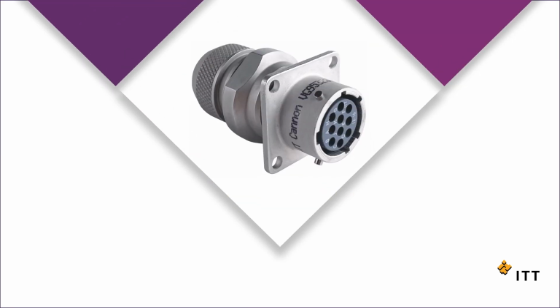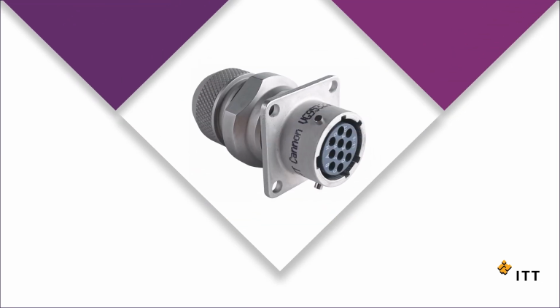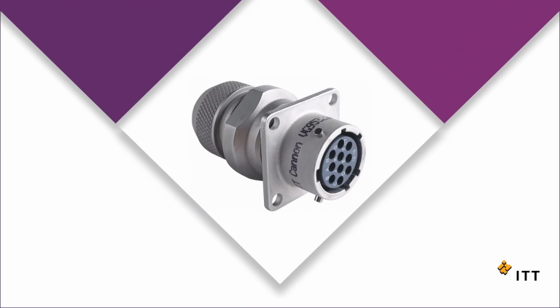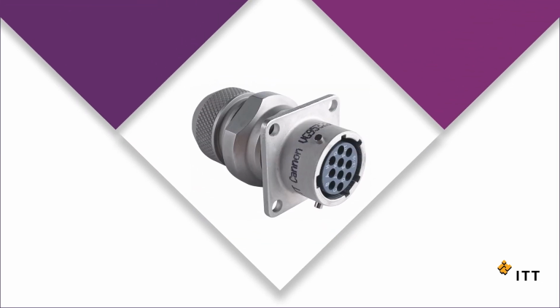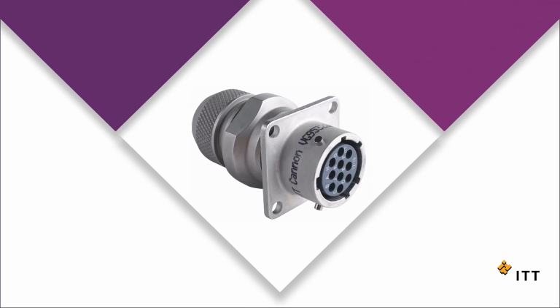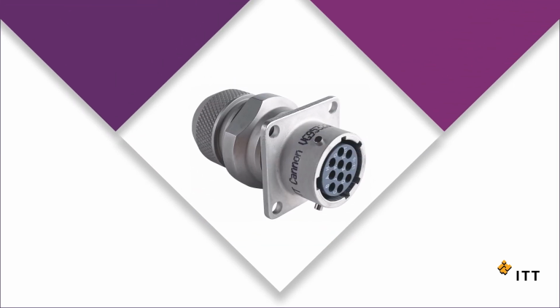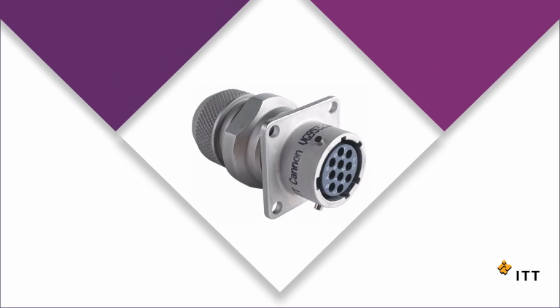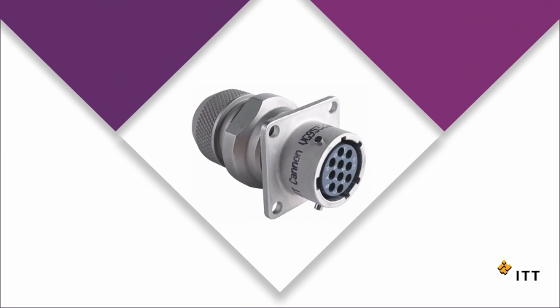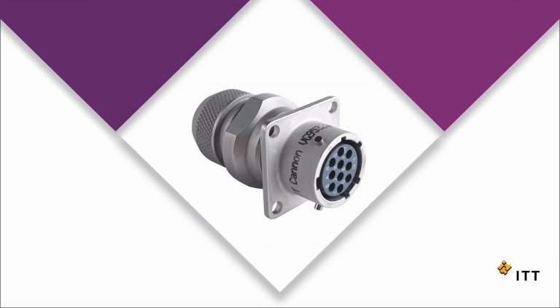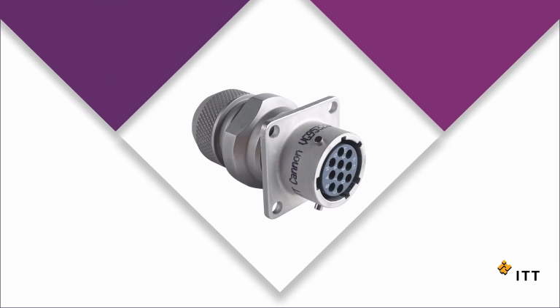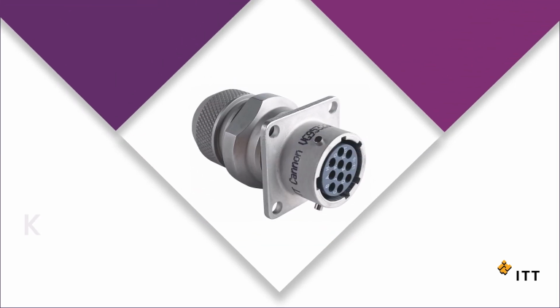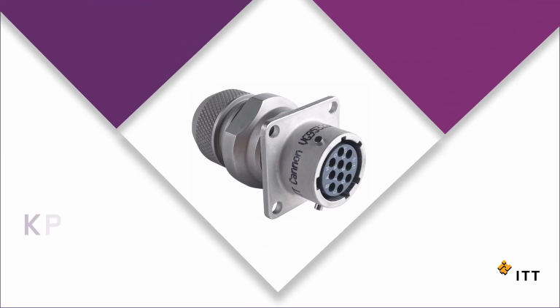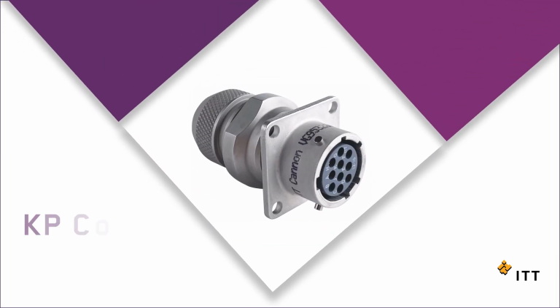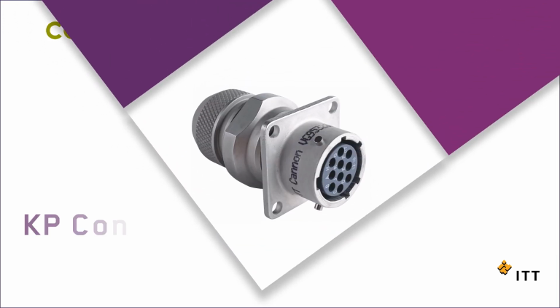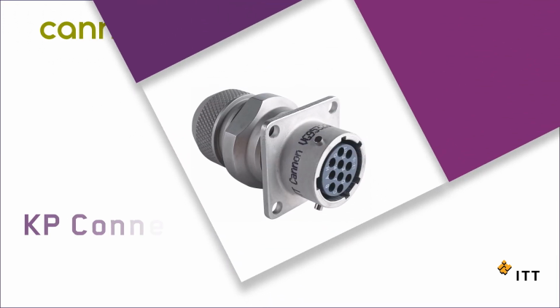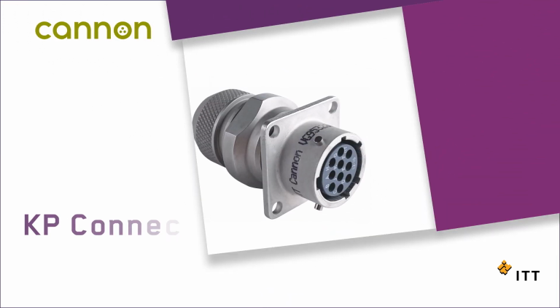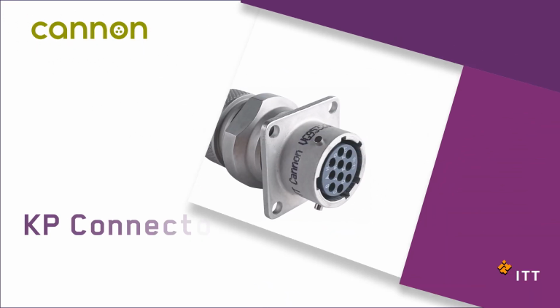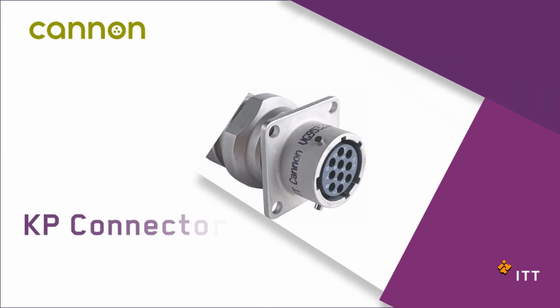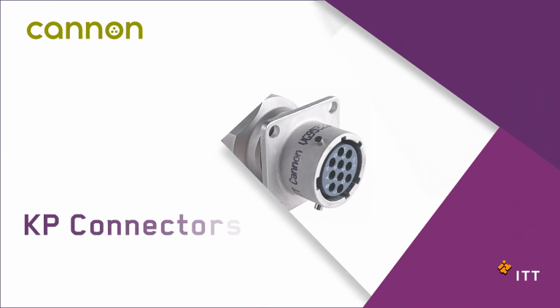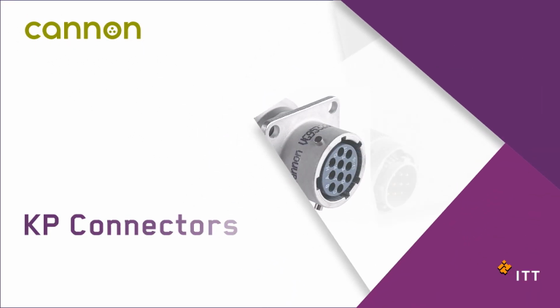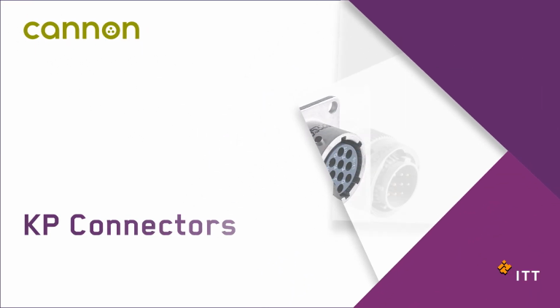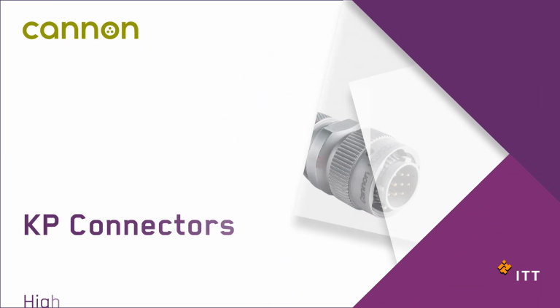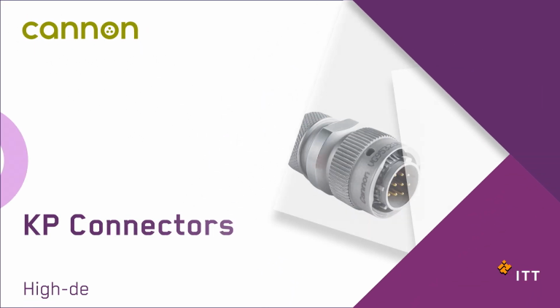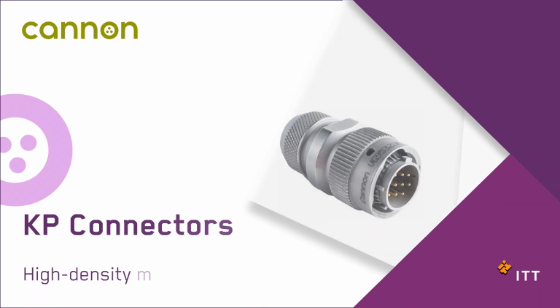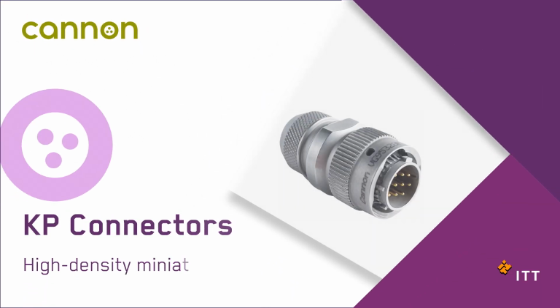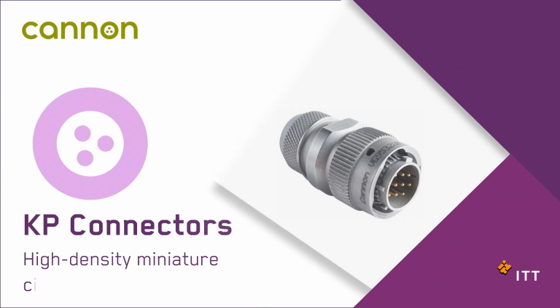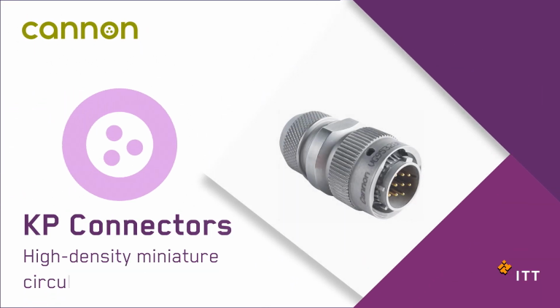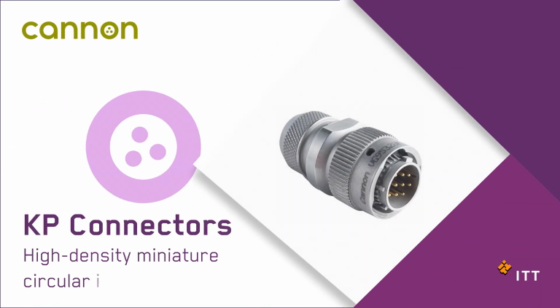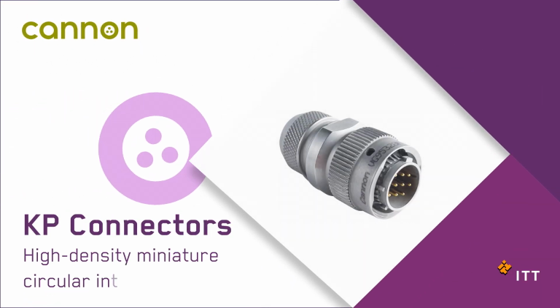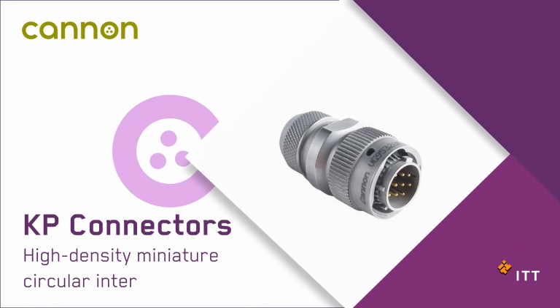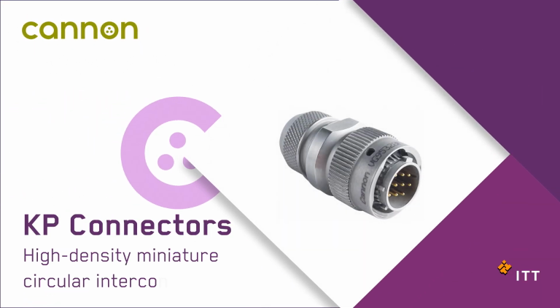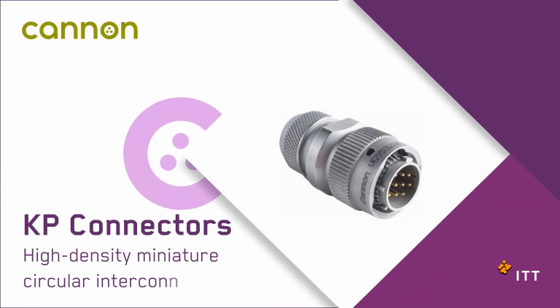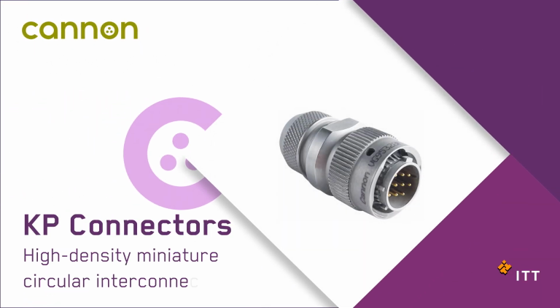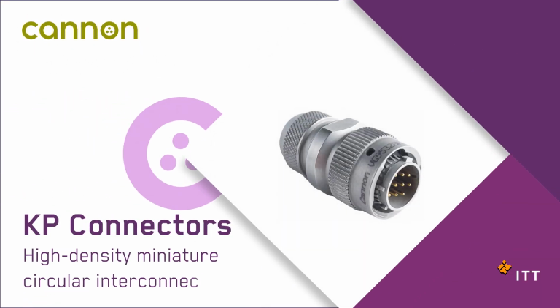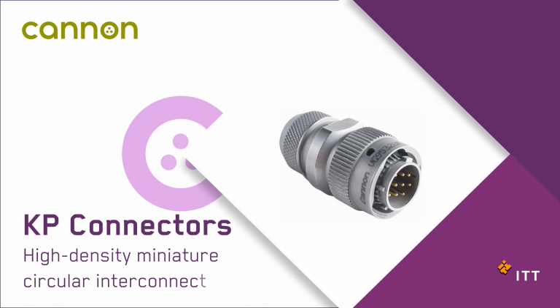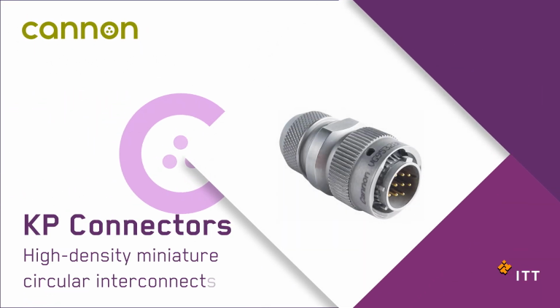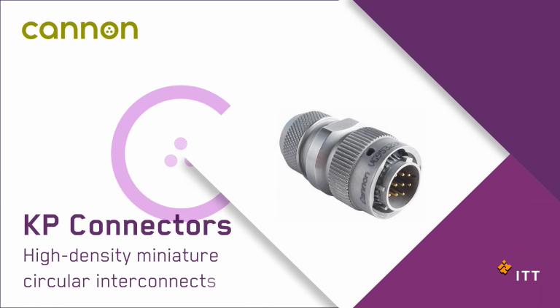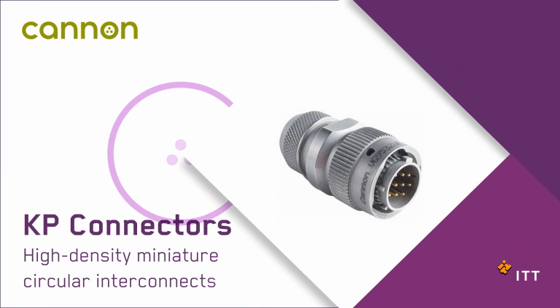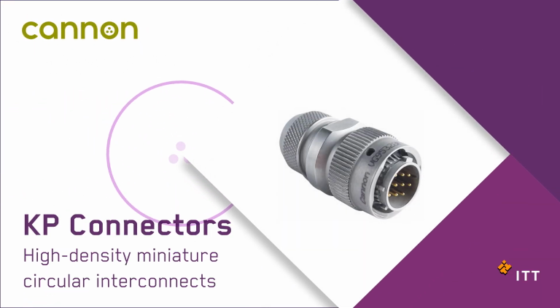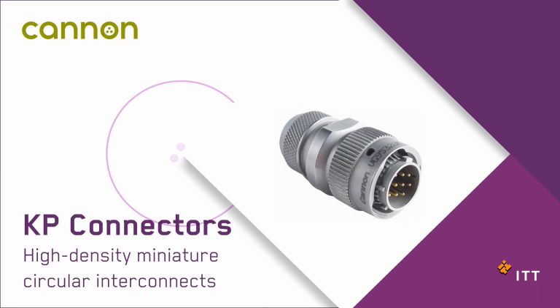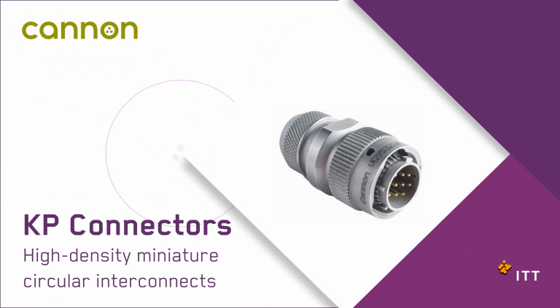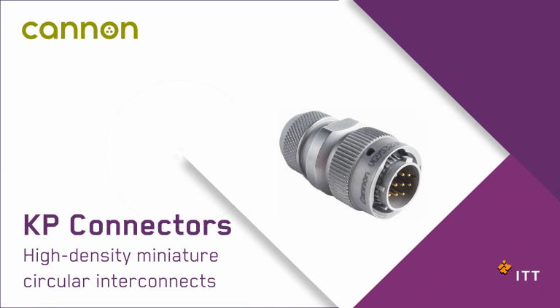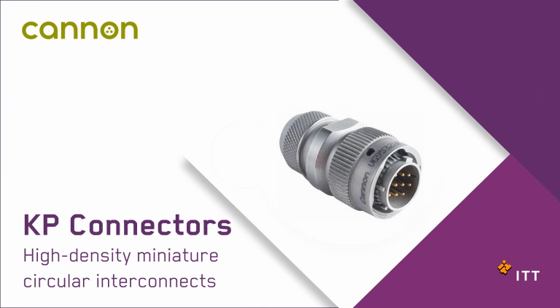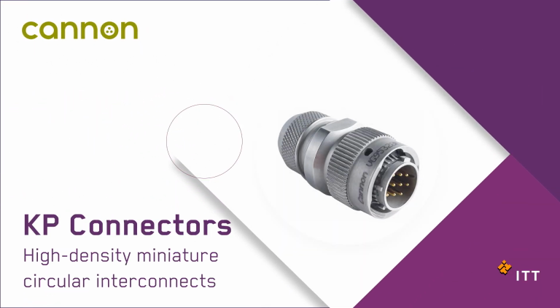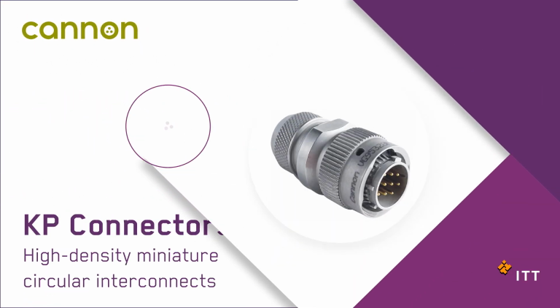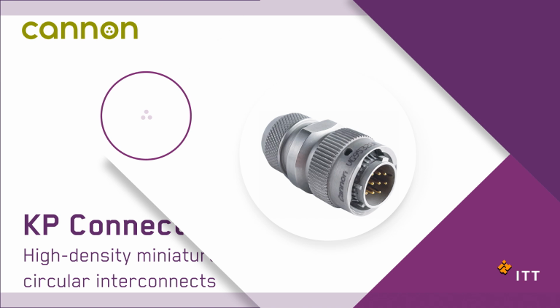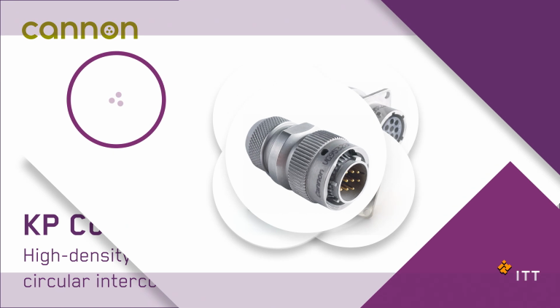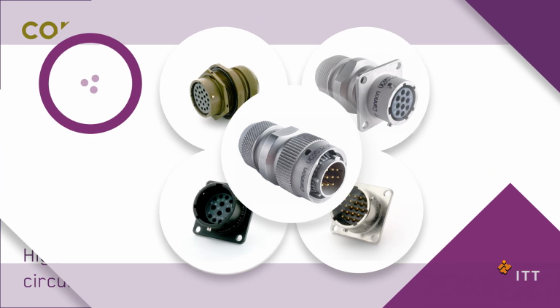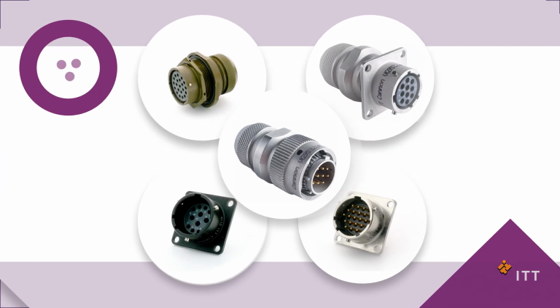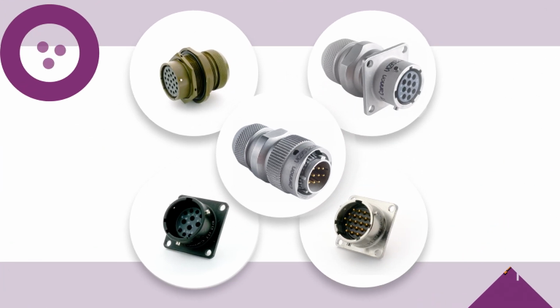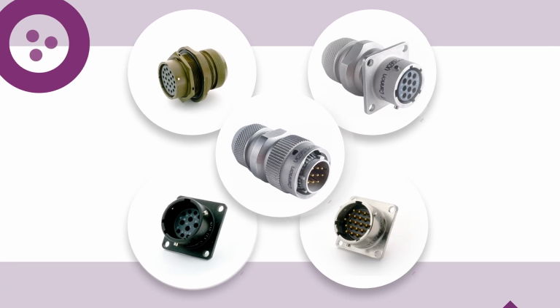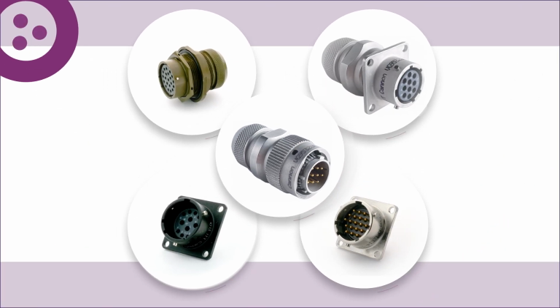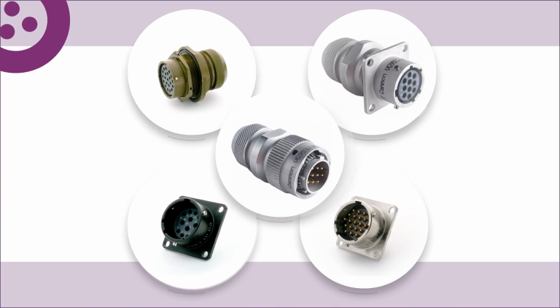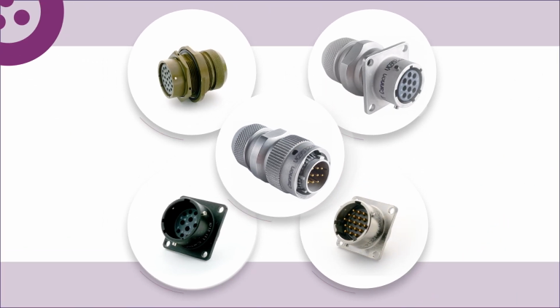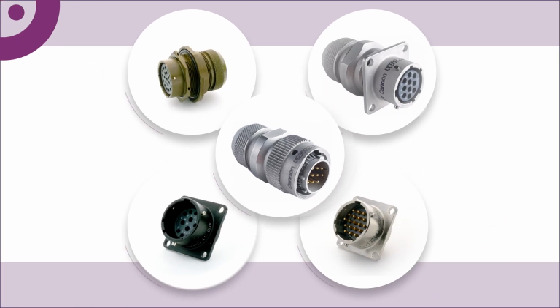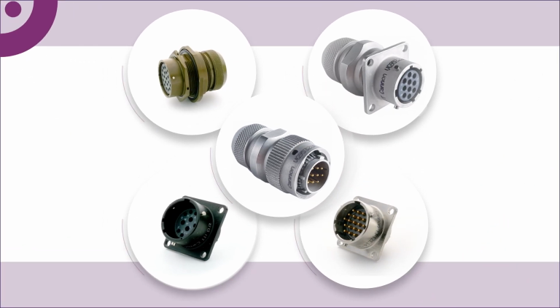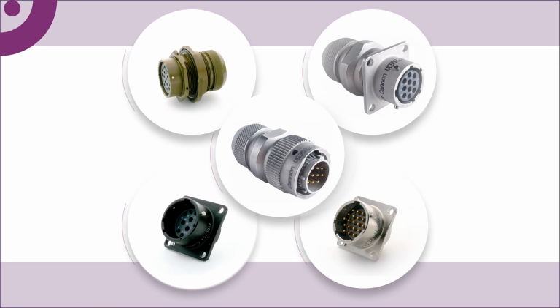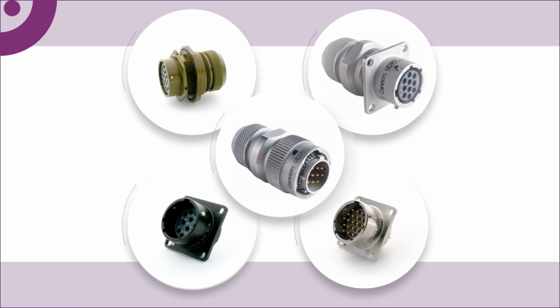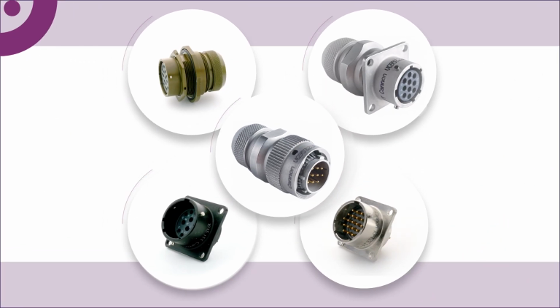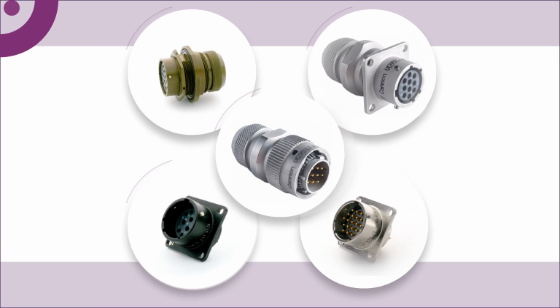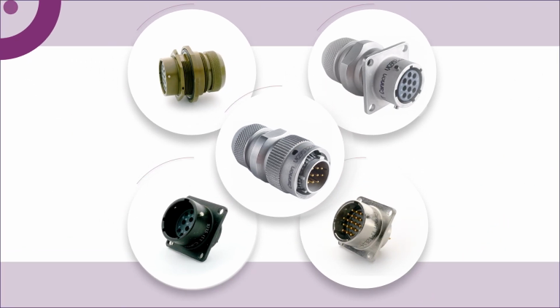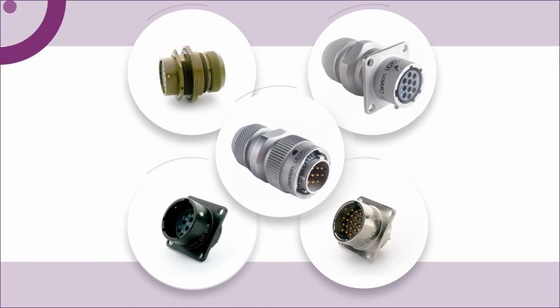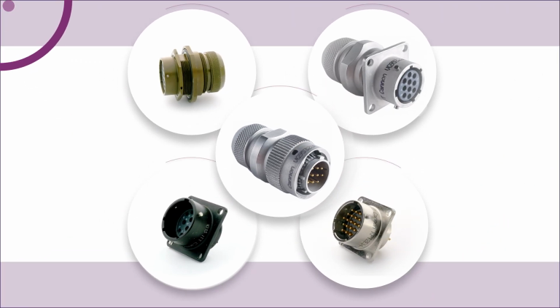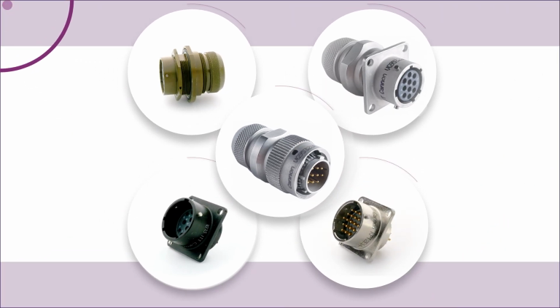ITT Canon's KP Connectors: high-density miniature circular interconnects engineered for the harshest environments.